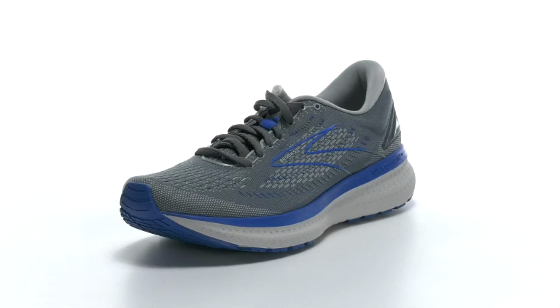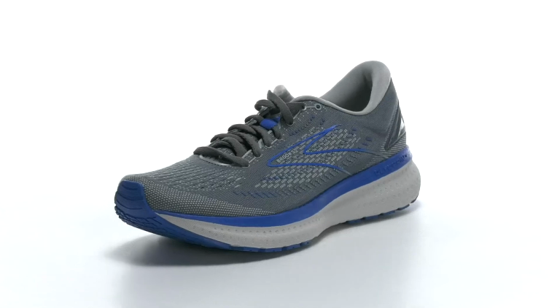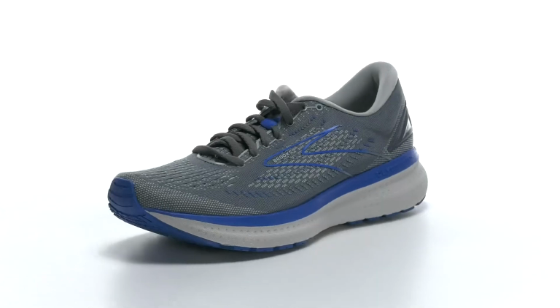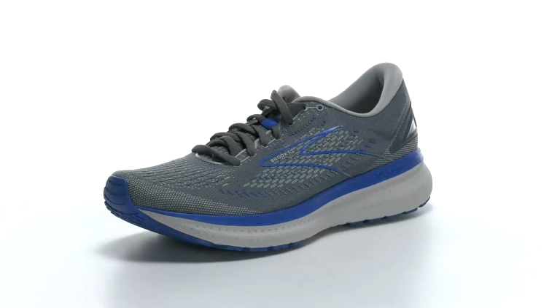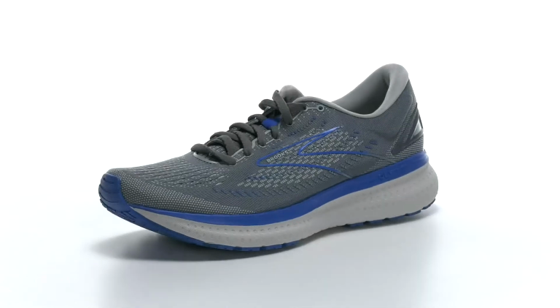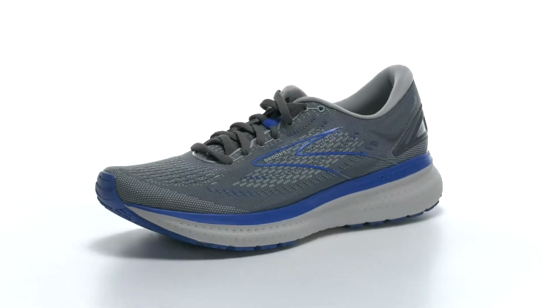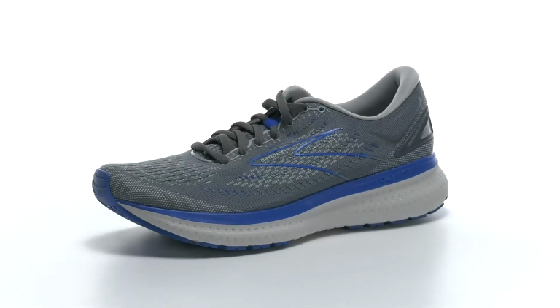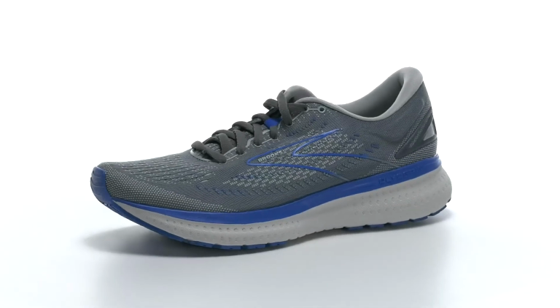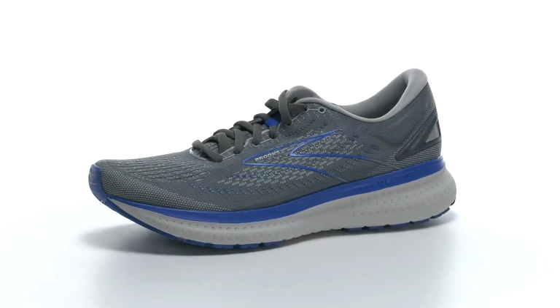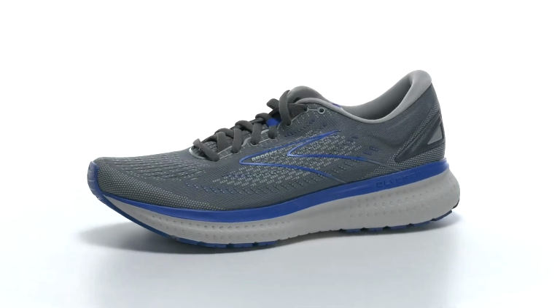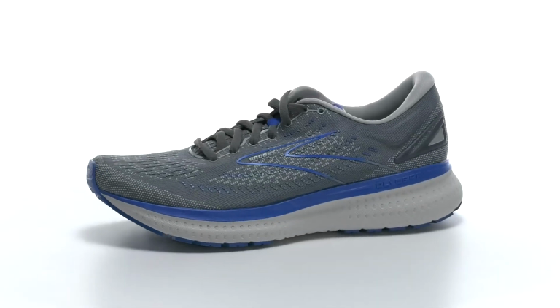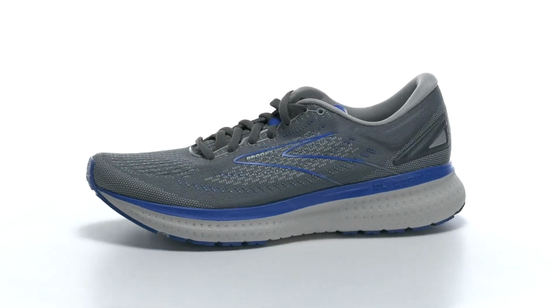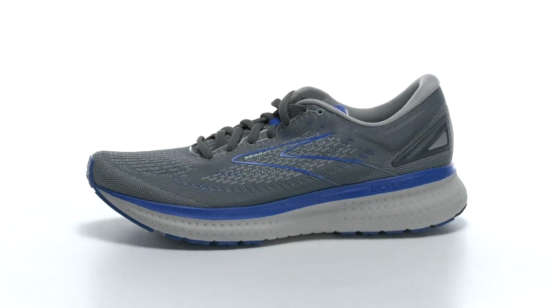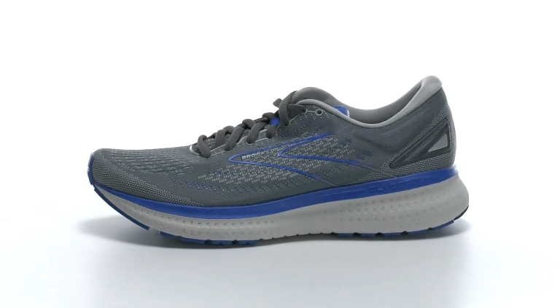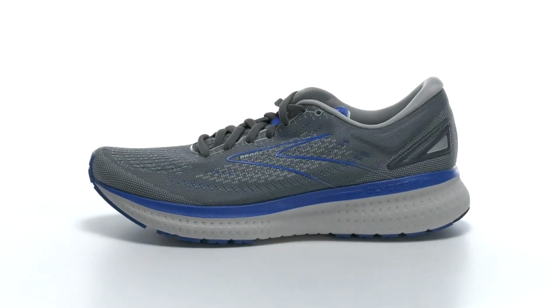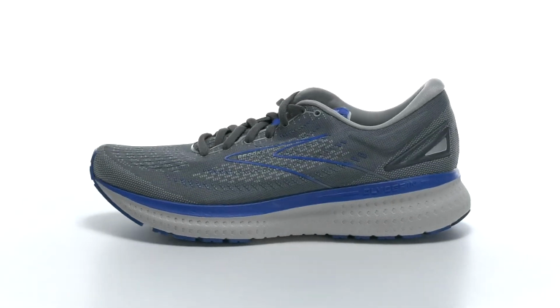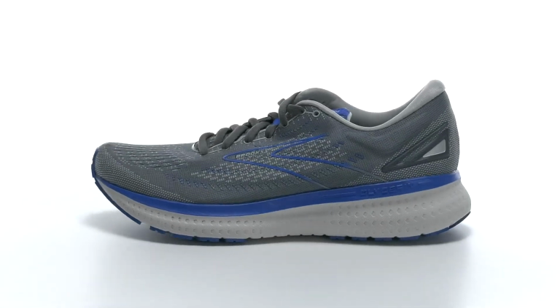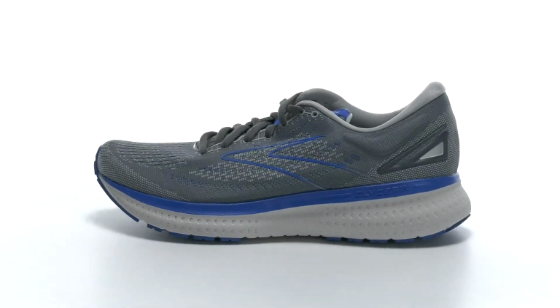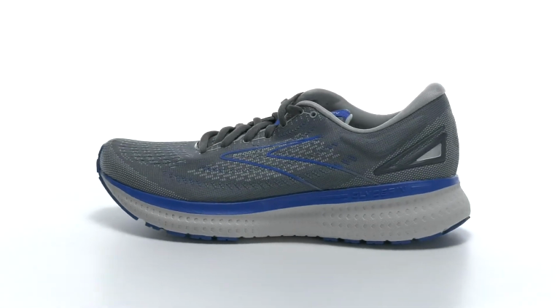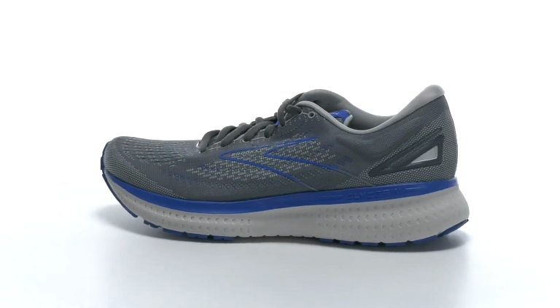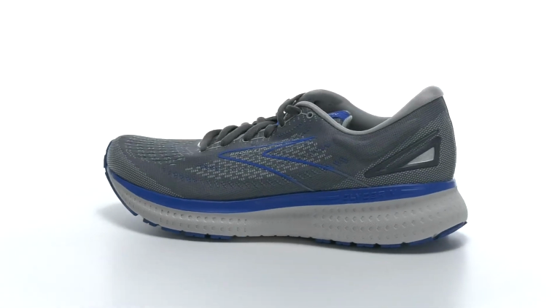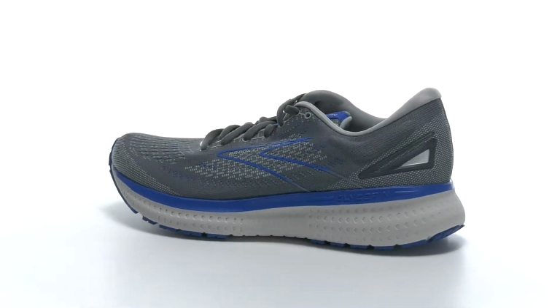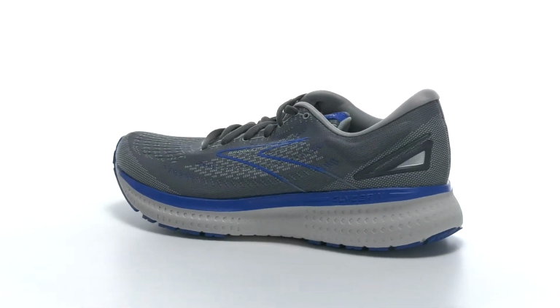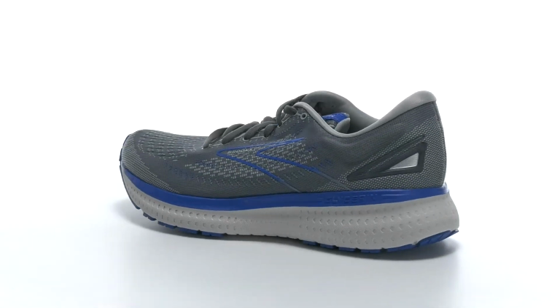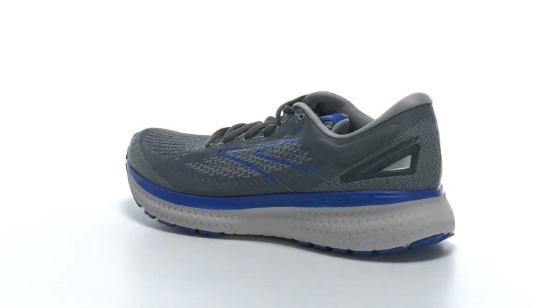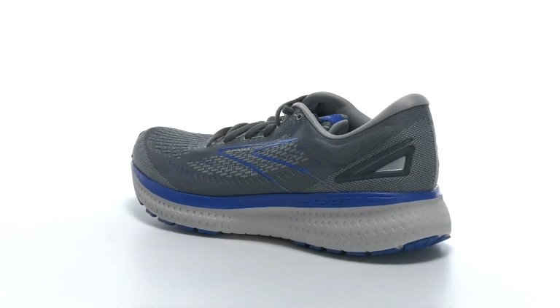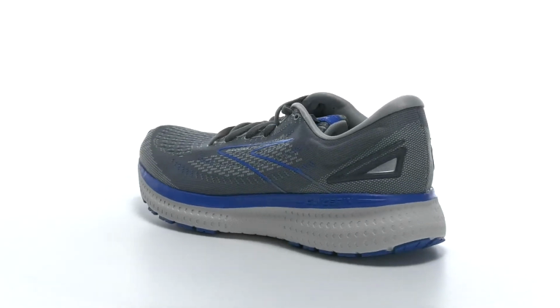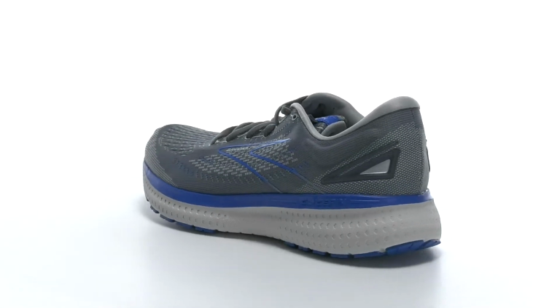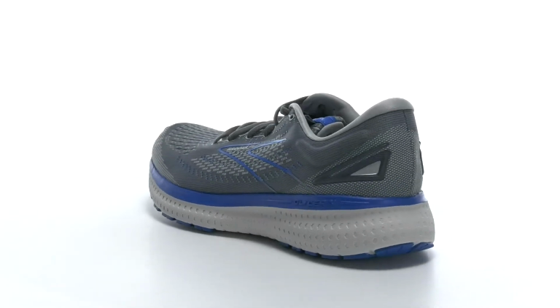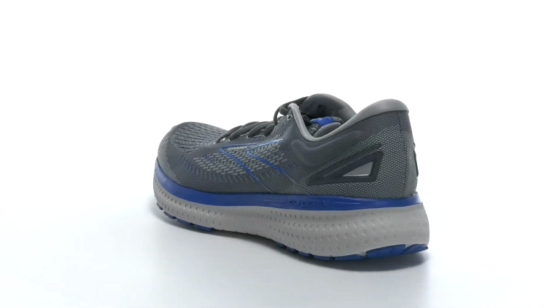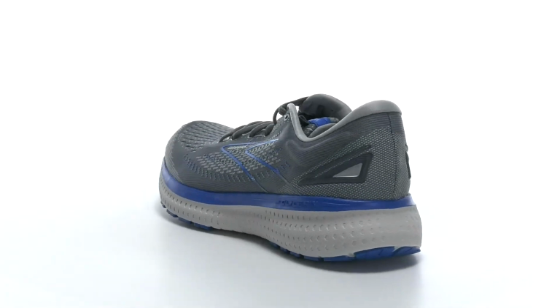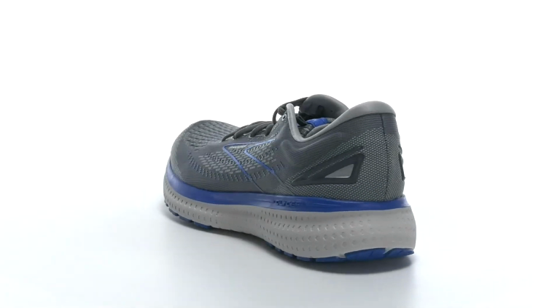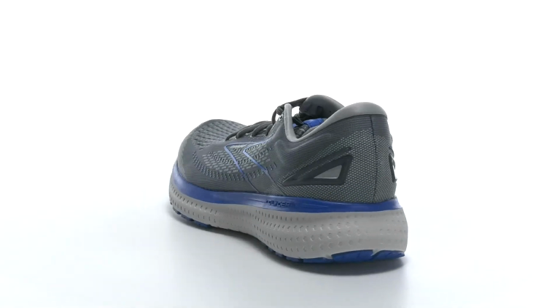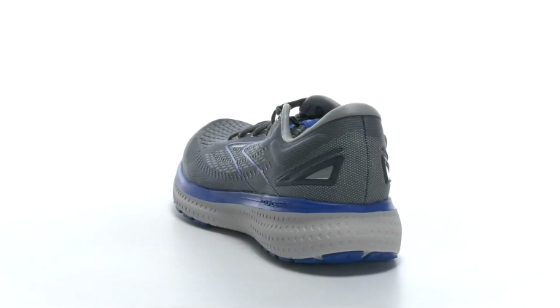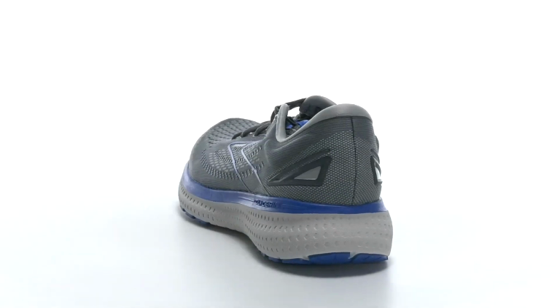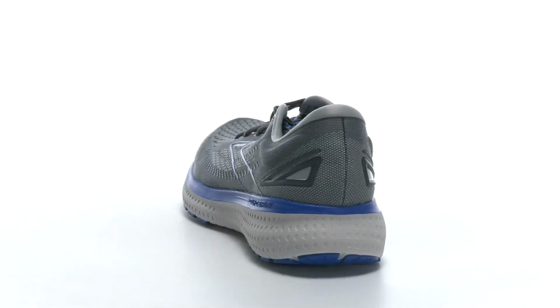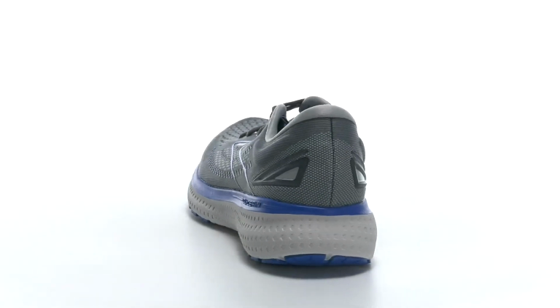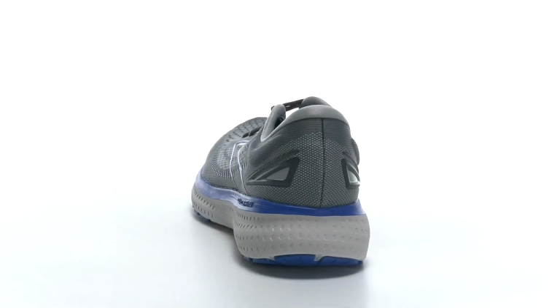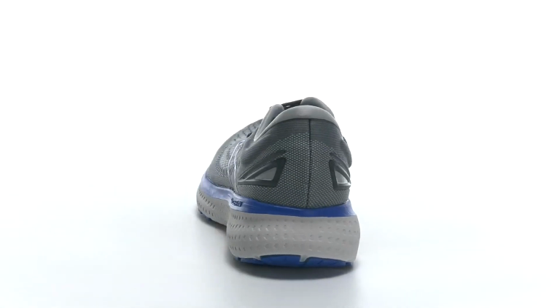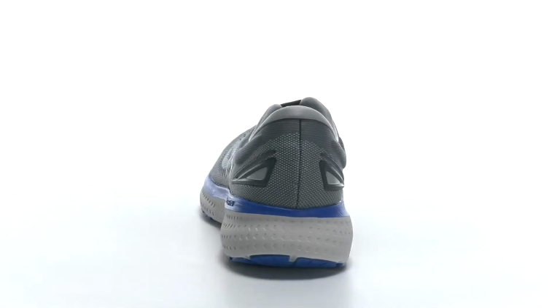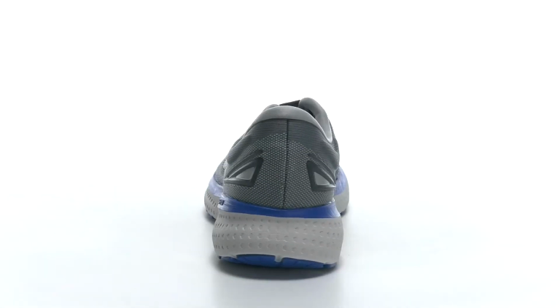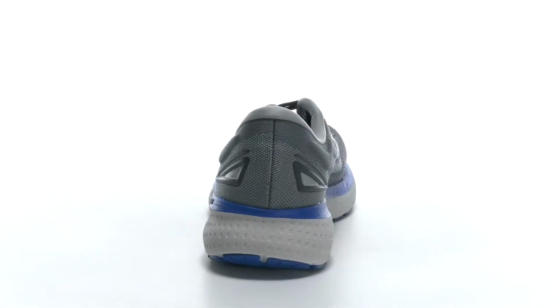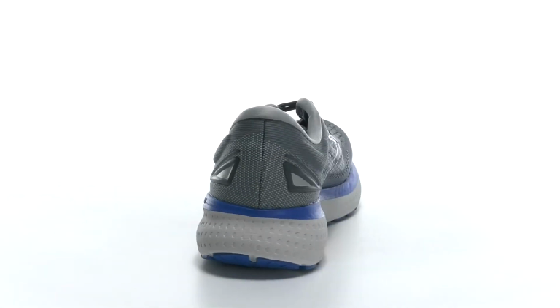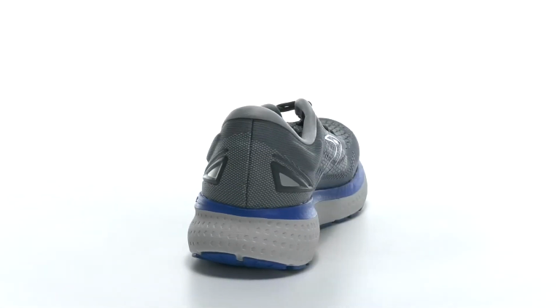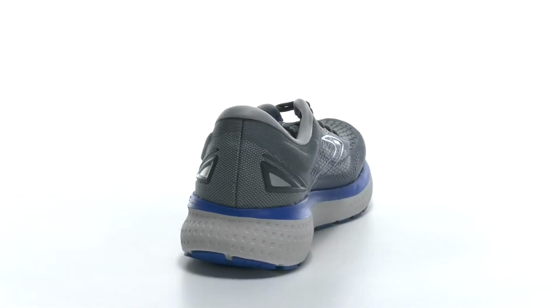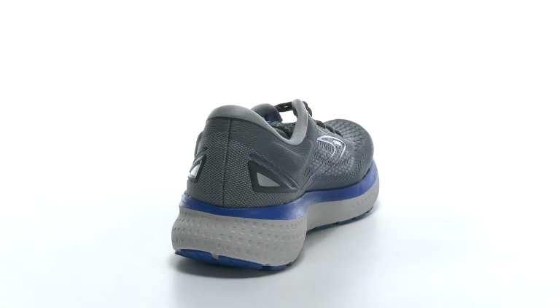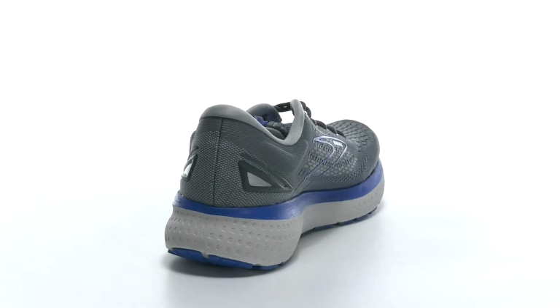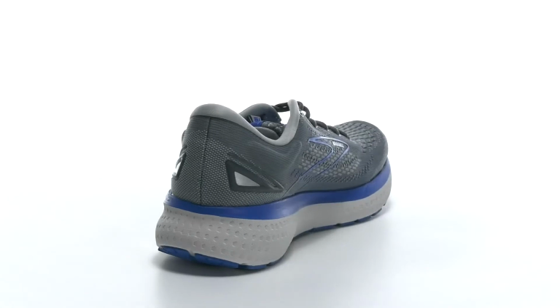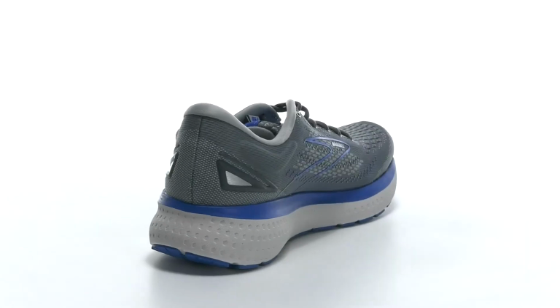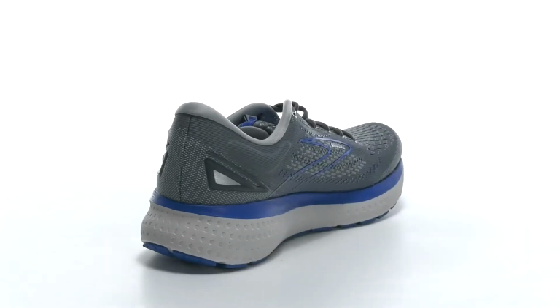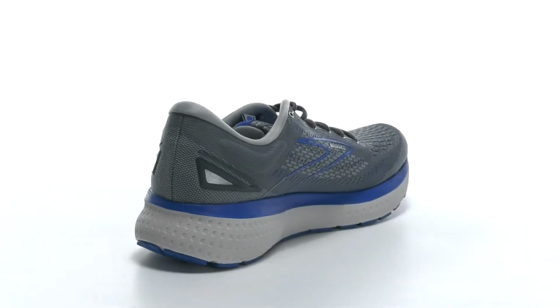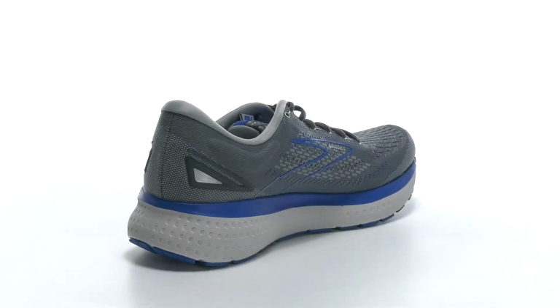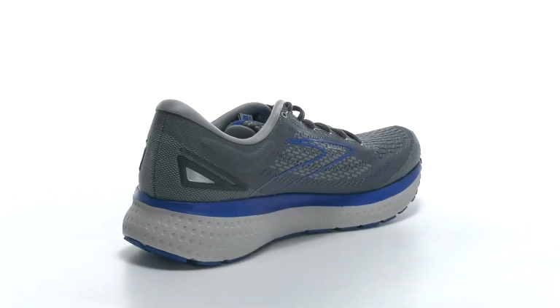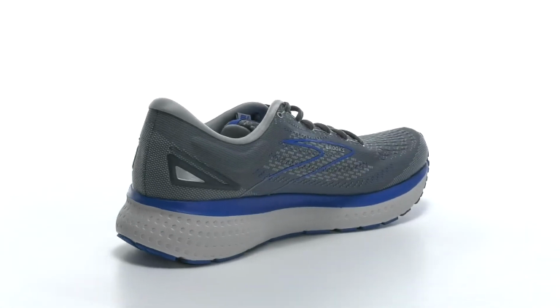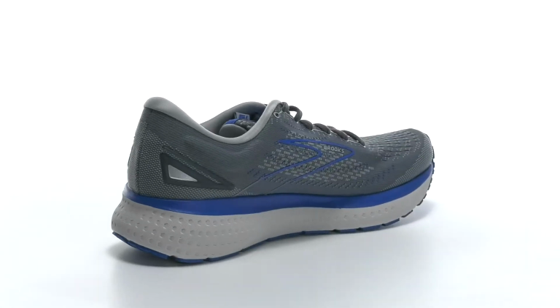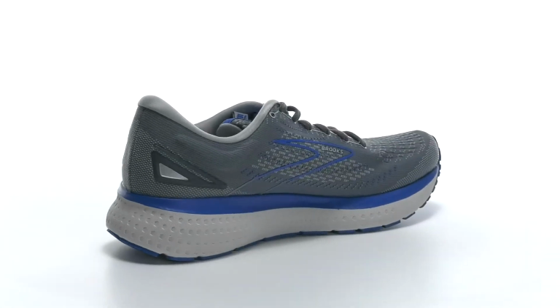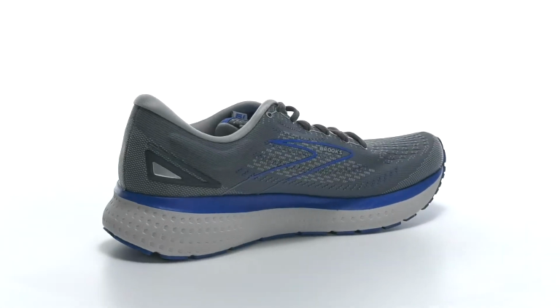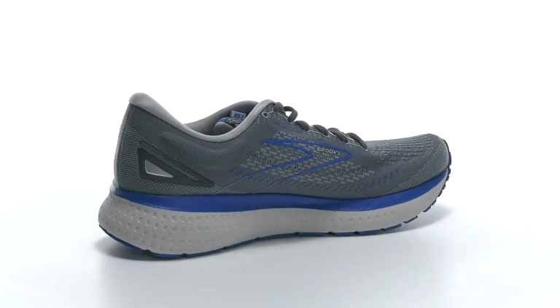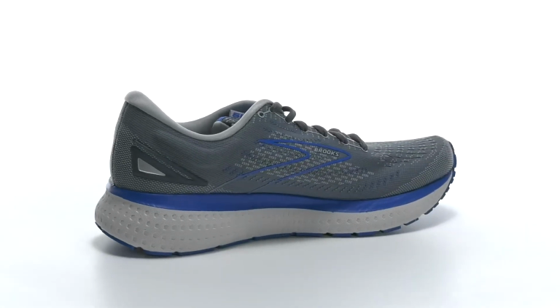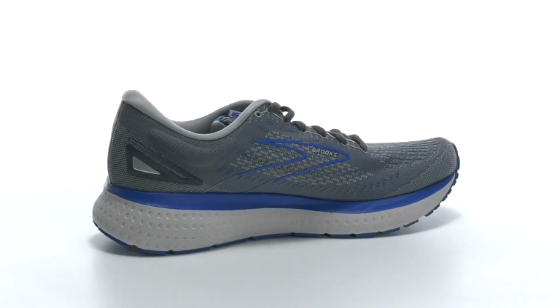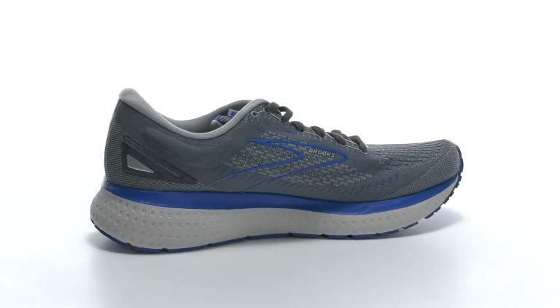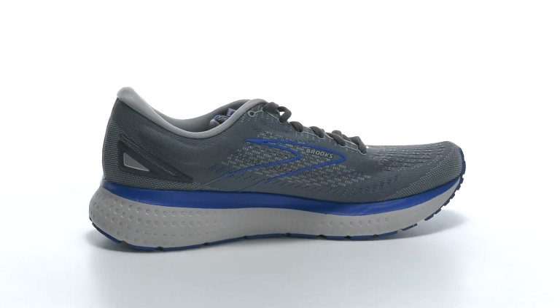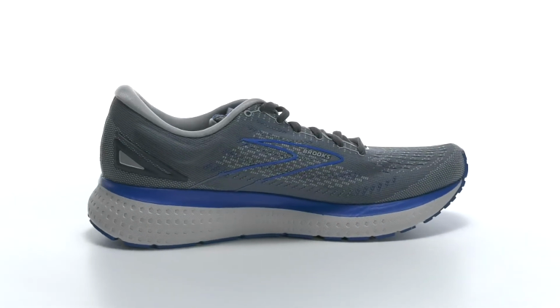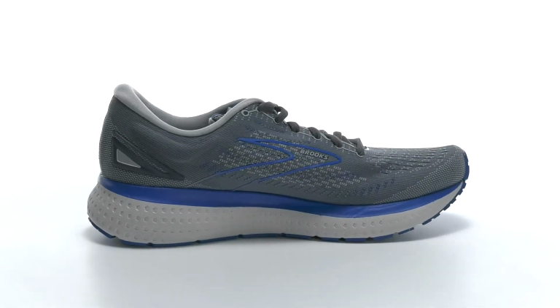This style is part of the Zappos Single Shoe Initiative. You can now buy a single shoe or build a pair using different sizes from your favorite brands.